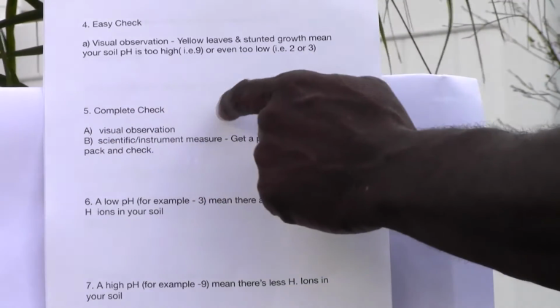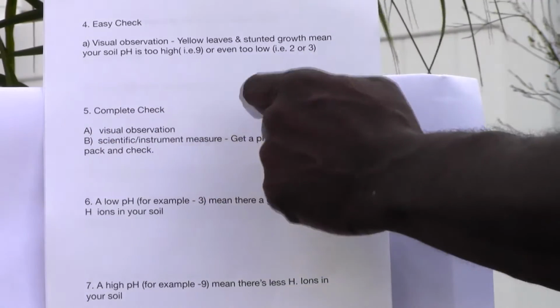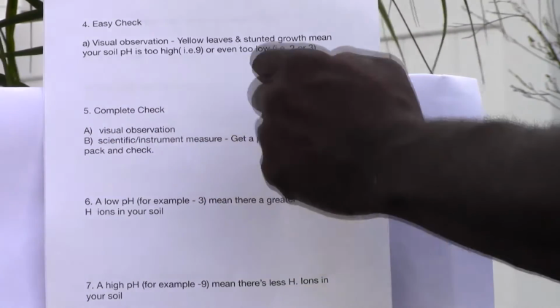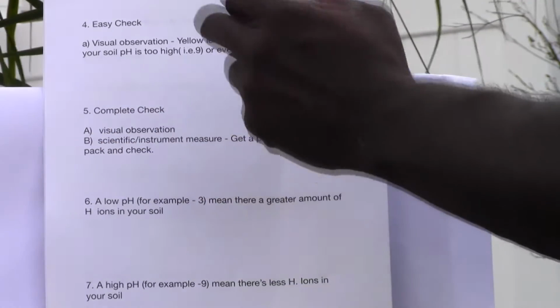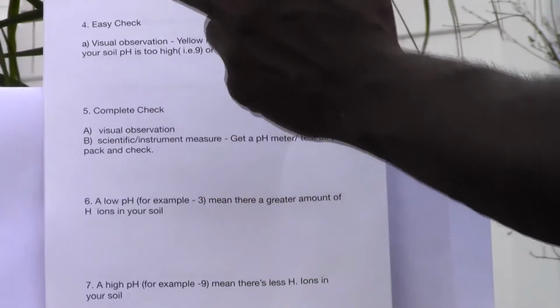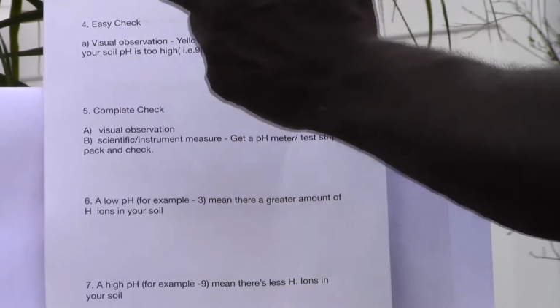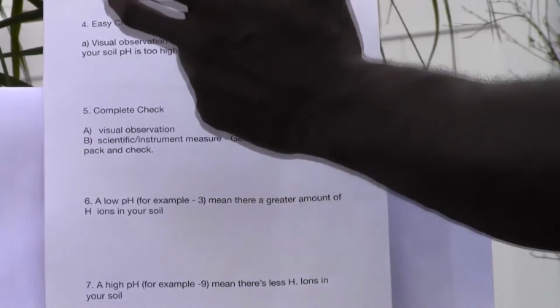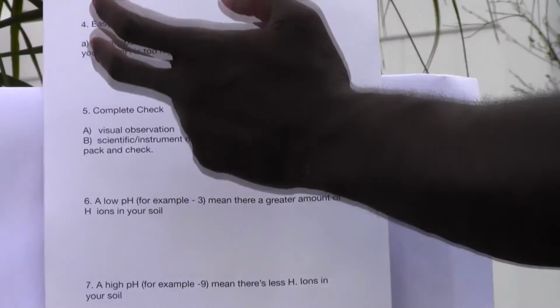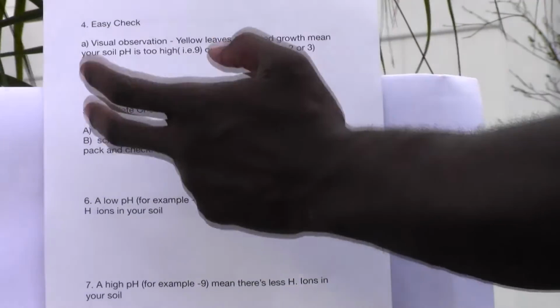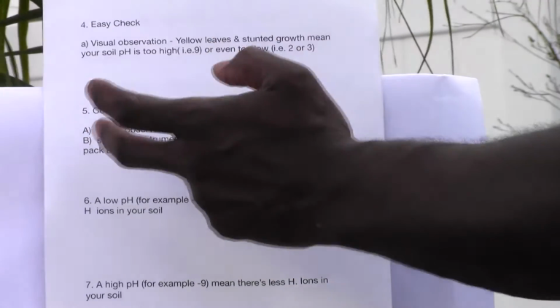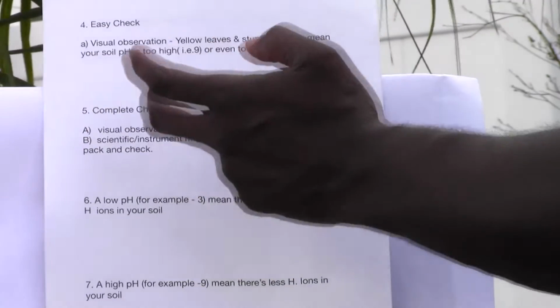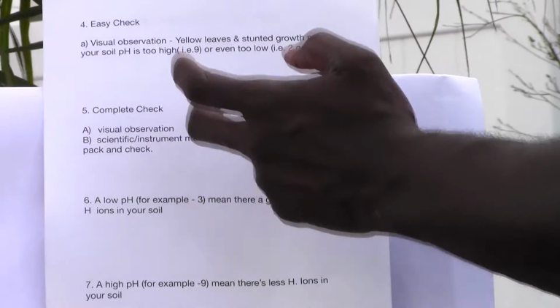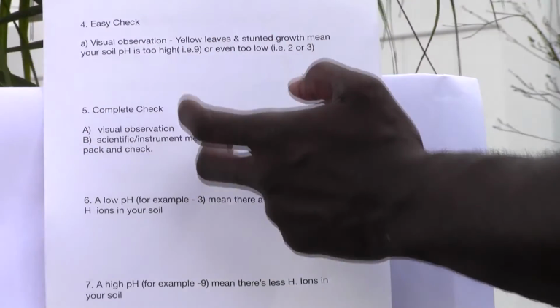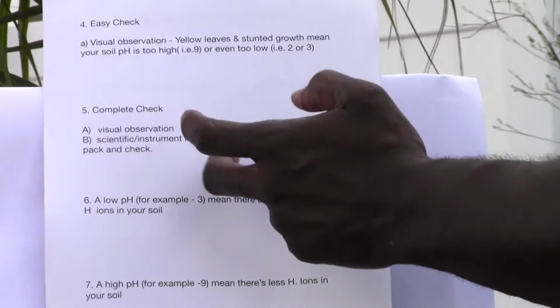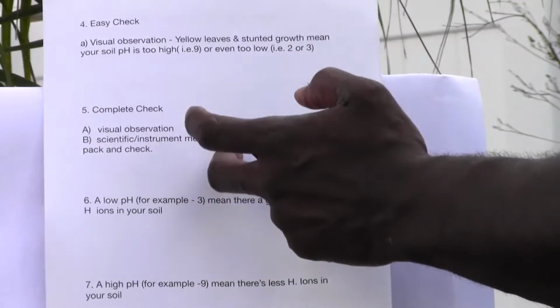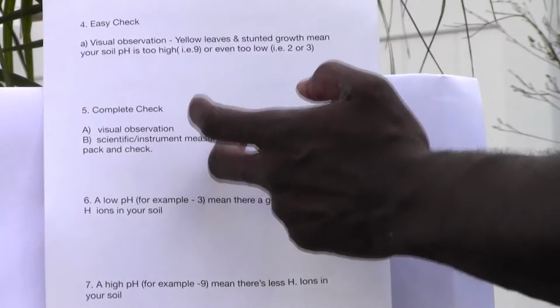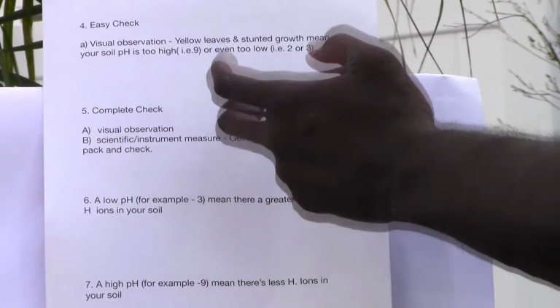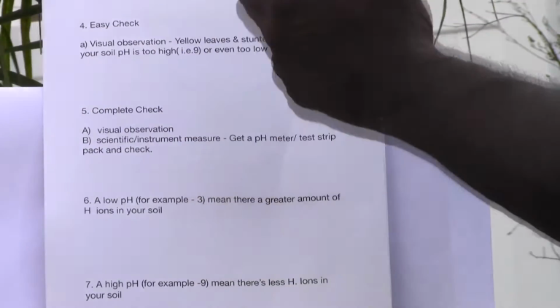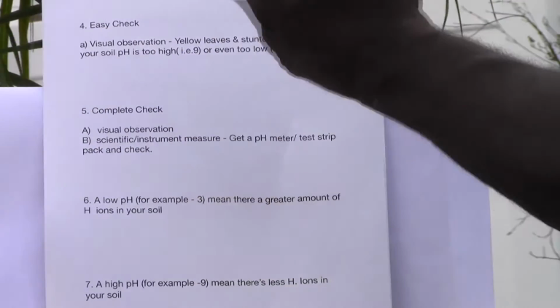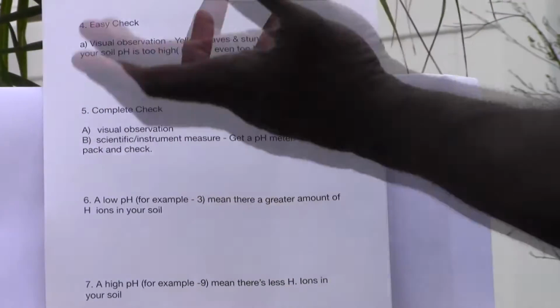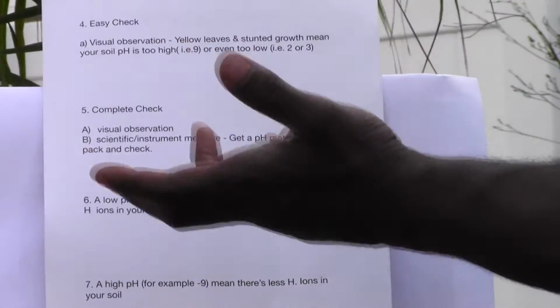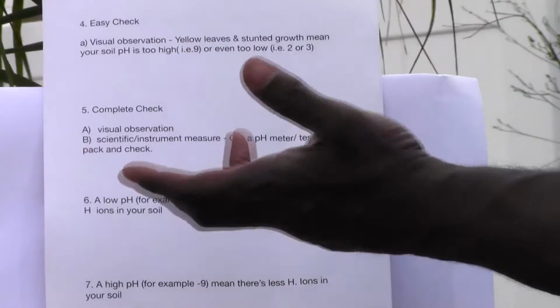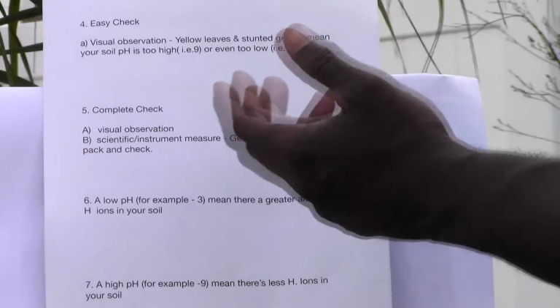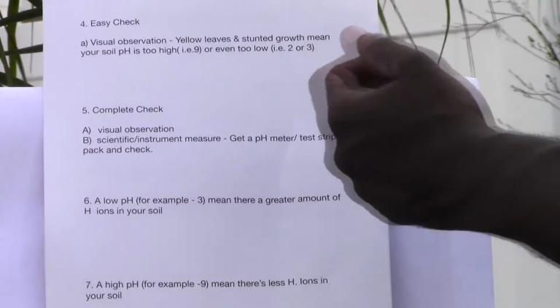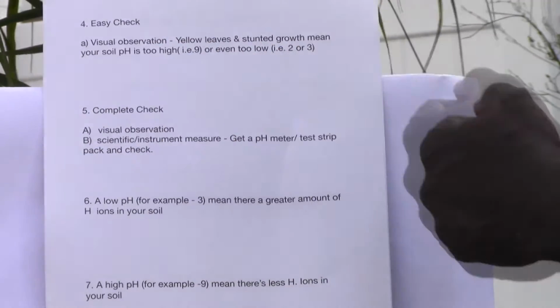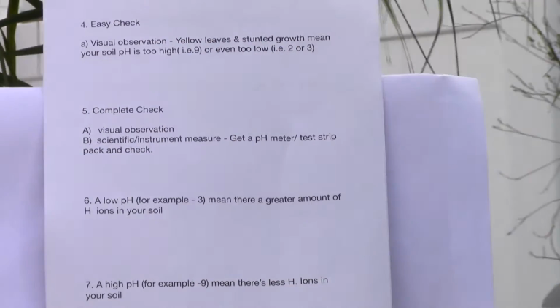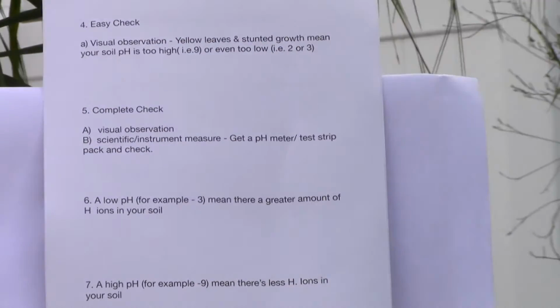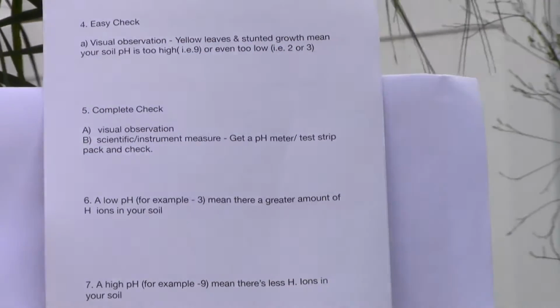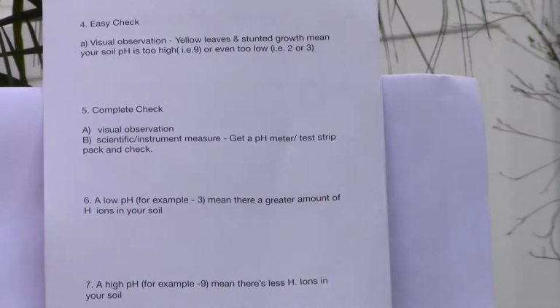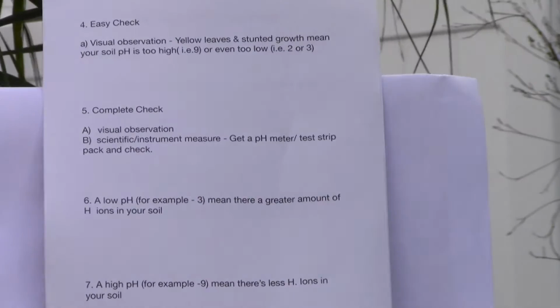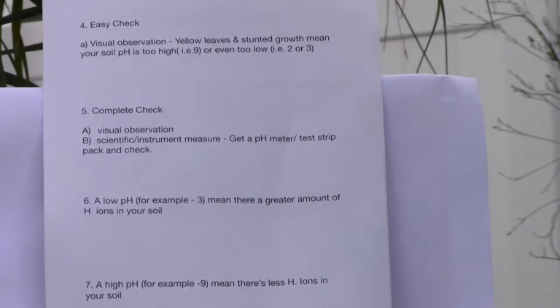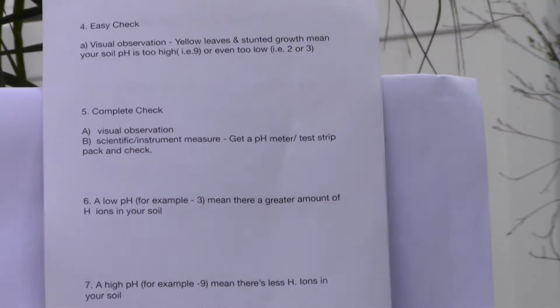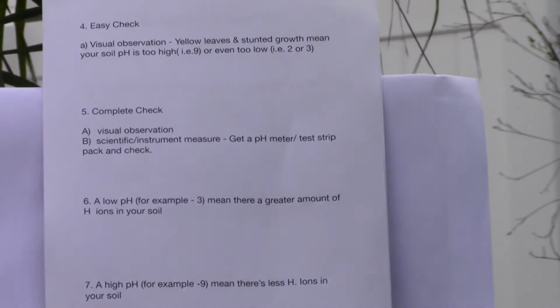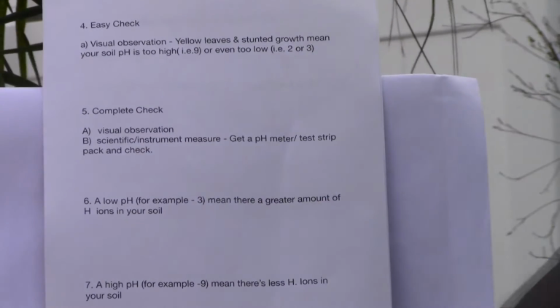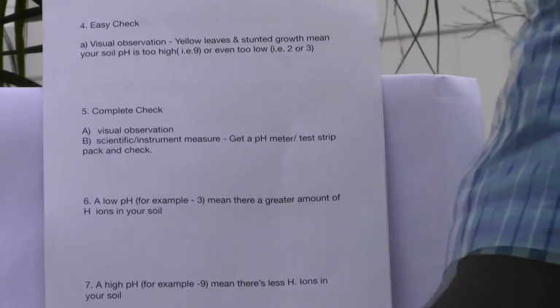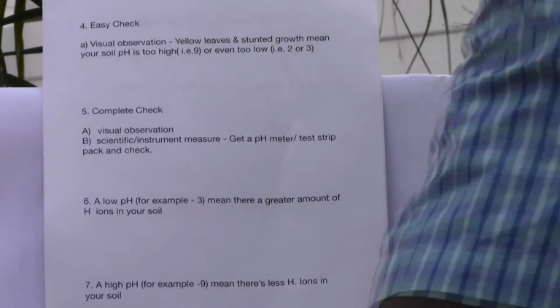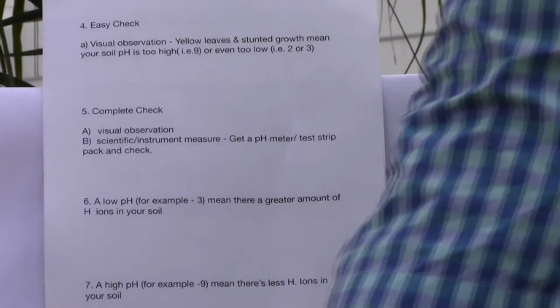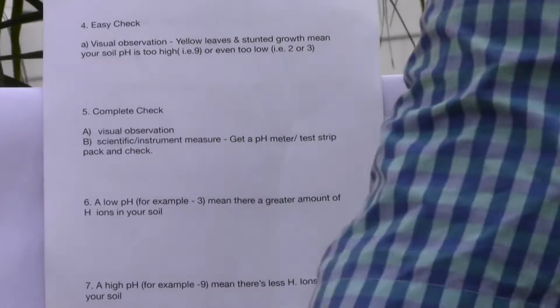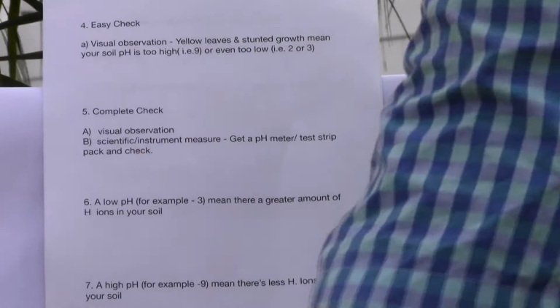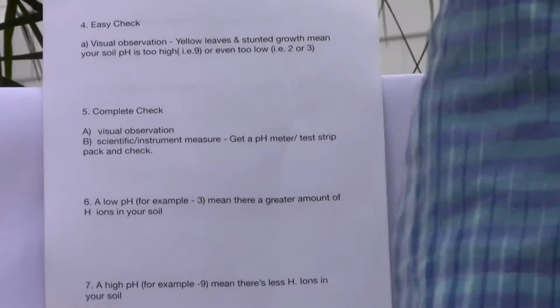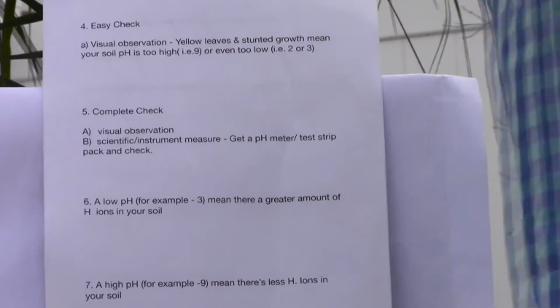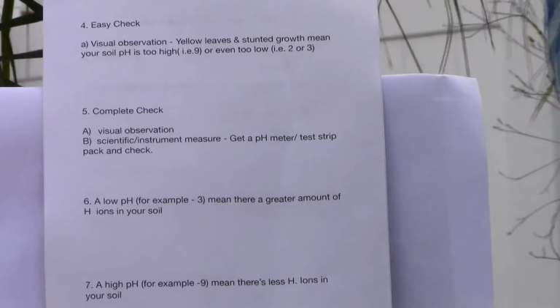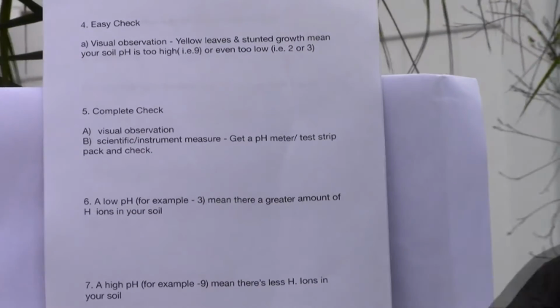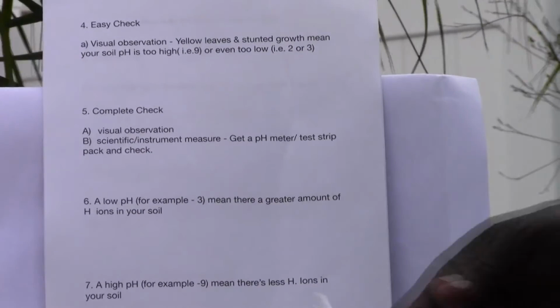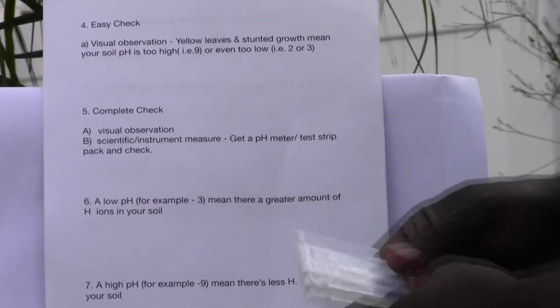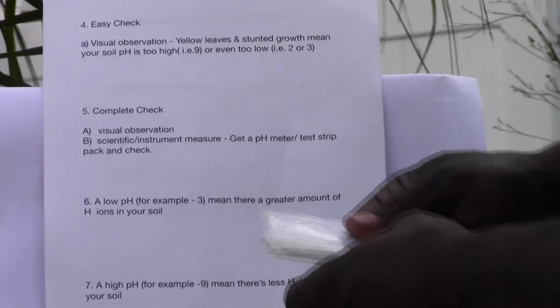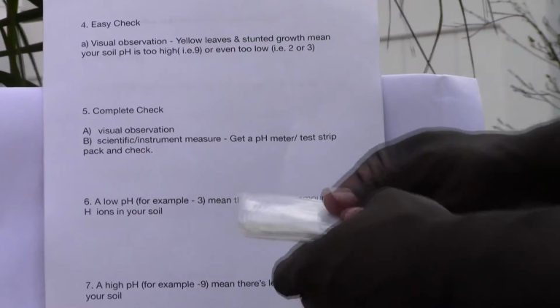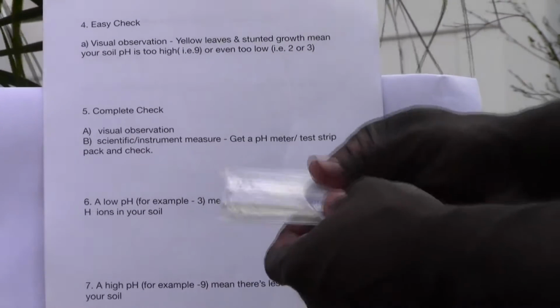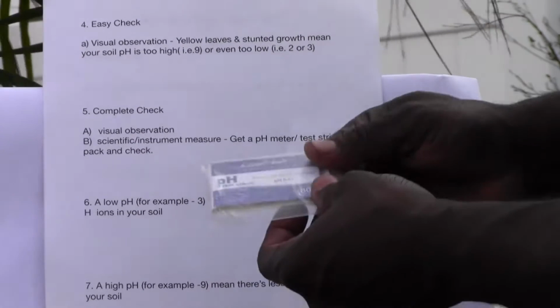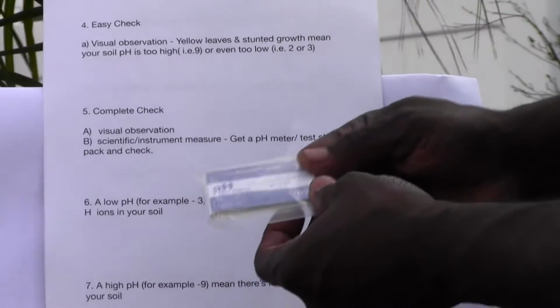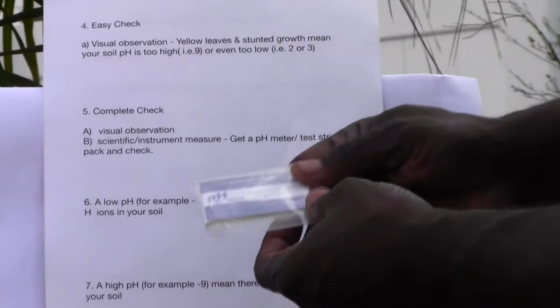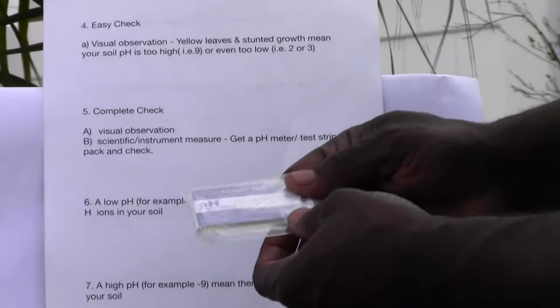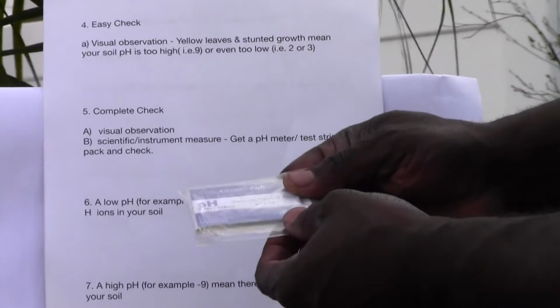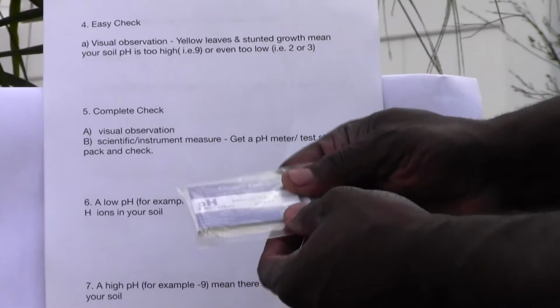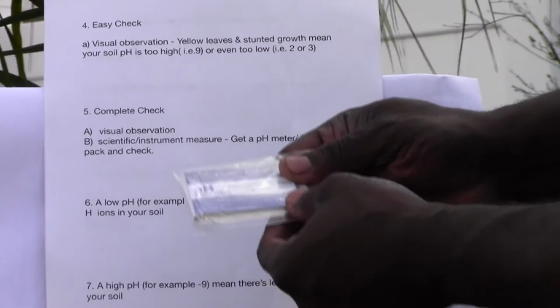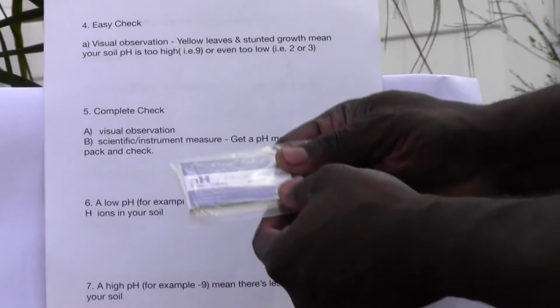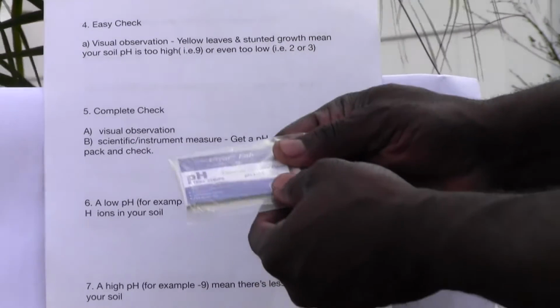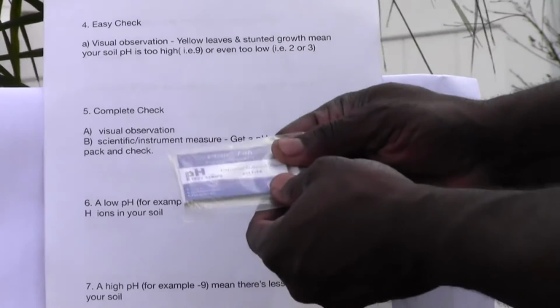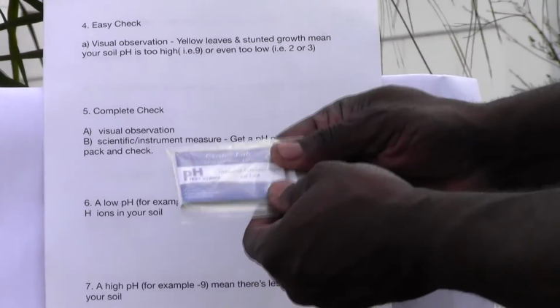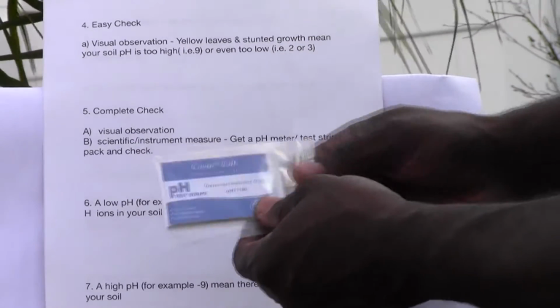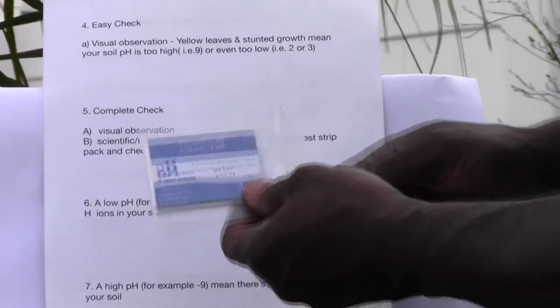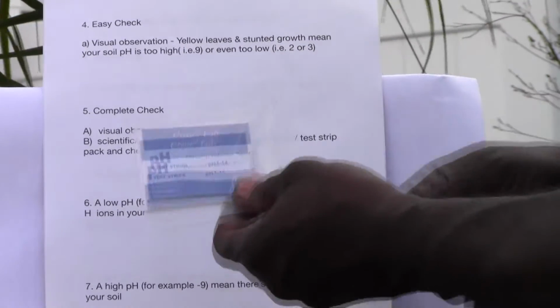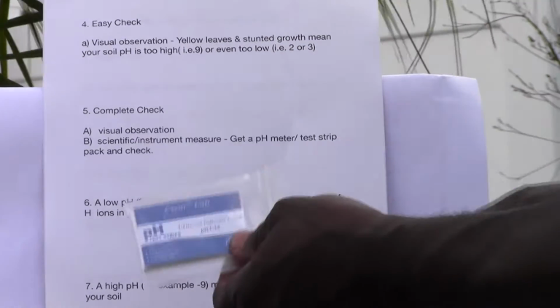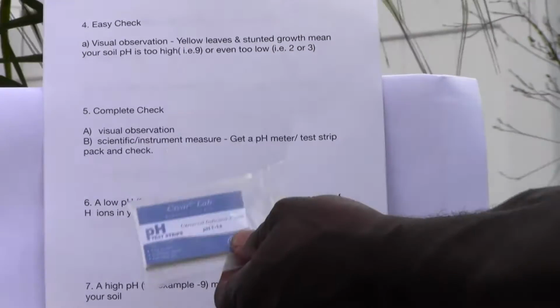Then you have a complete check that you can do: the visual observation as well as a scientific measure, which involves using some type of a pH strip or a pH instrument to evaluate the acidity in the soil.